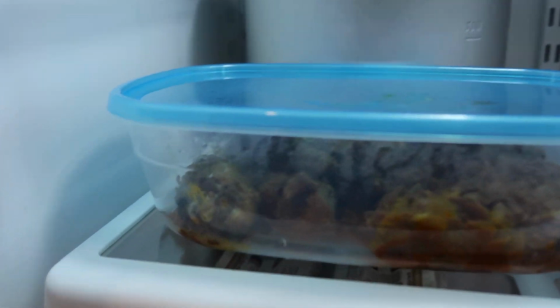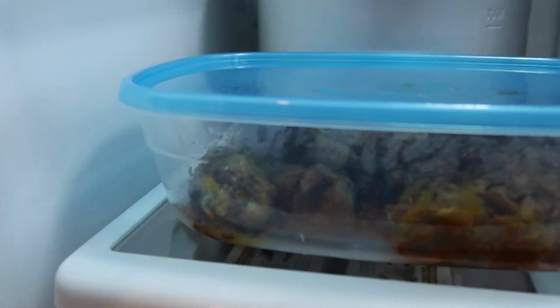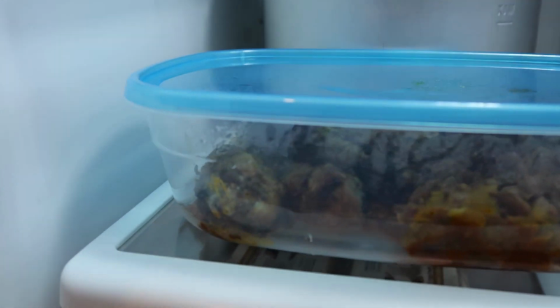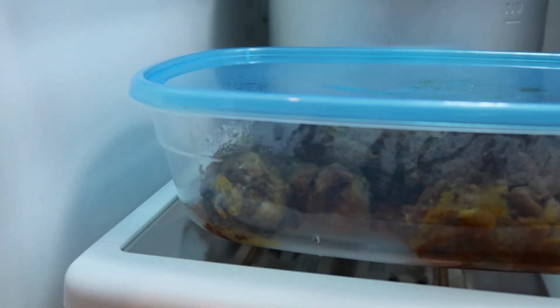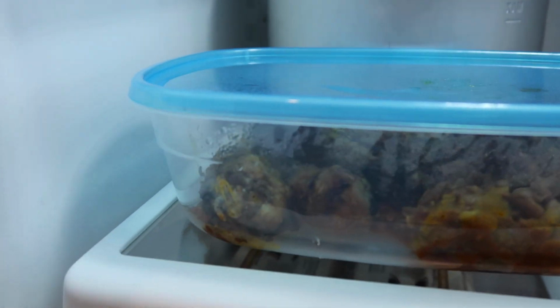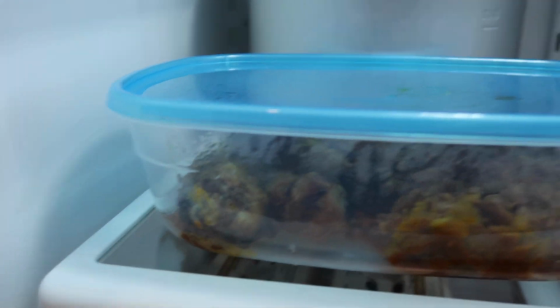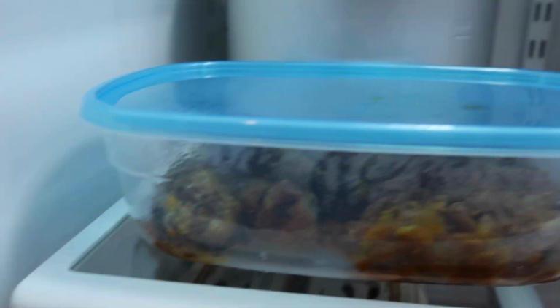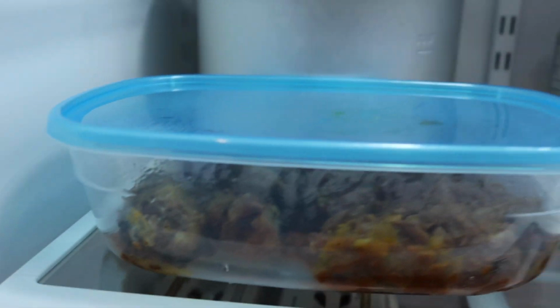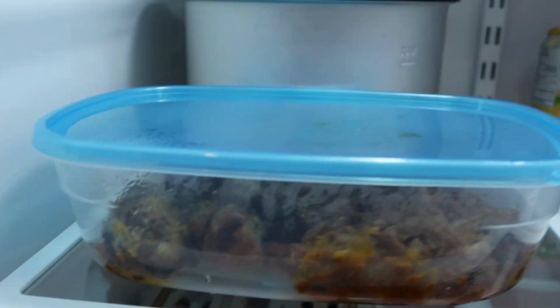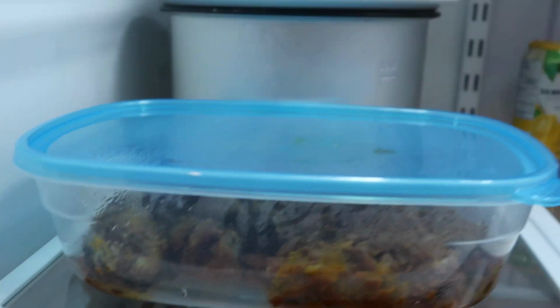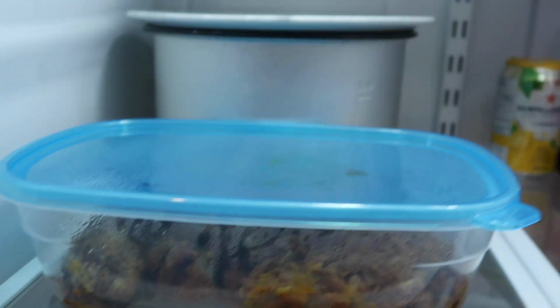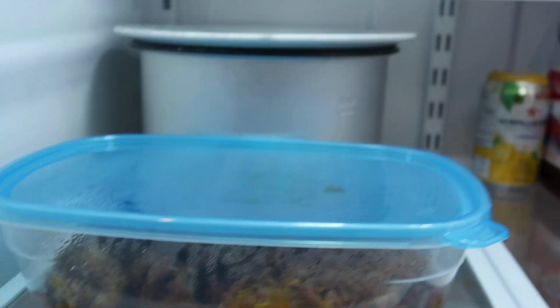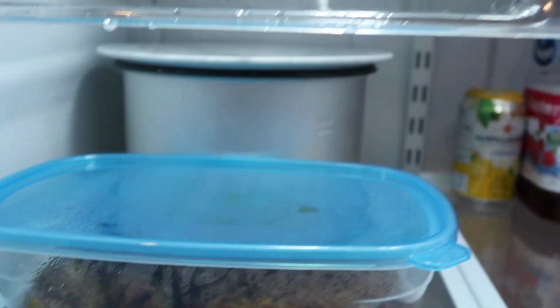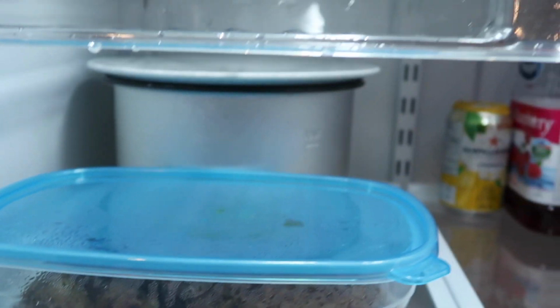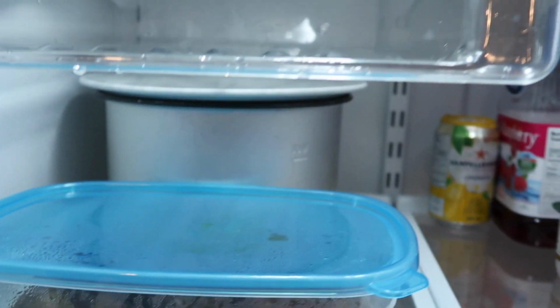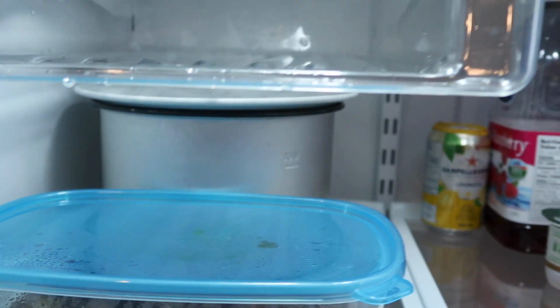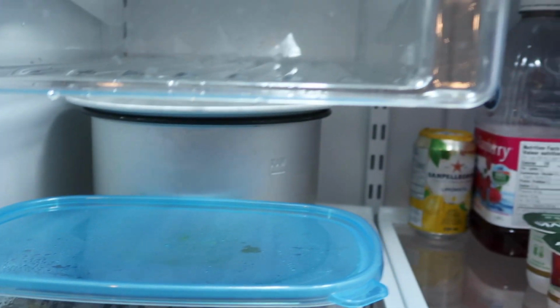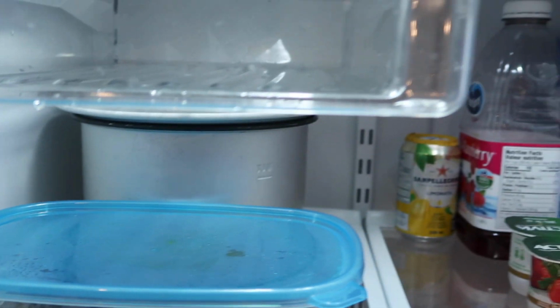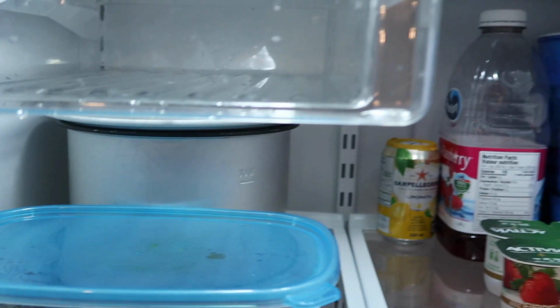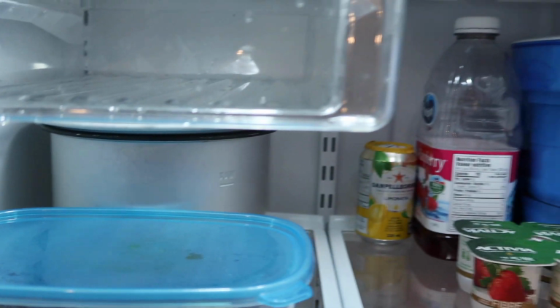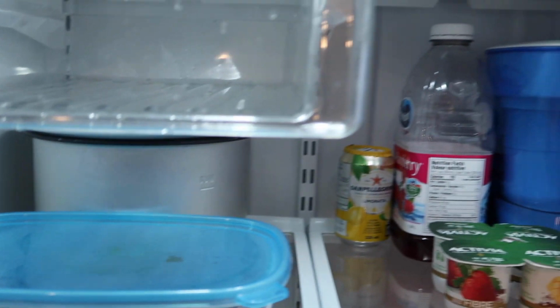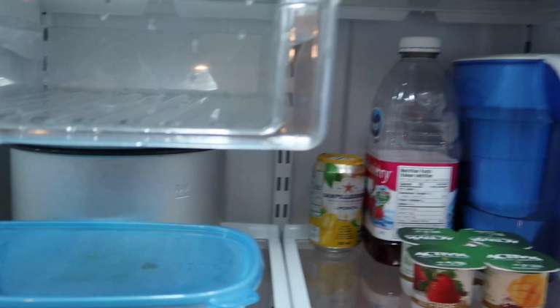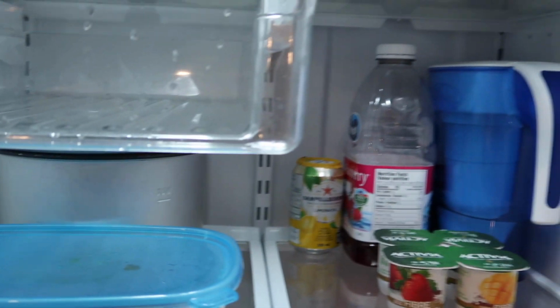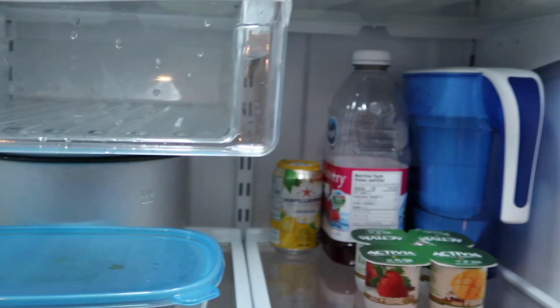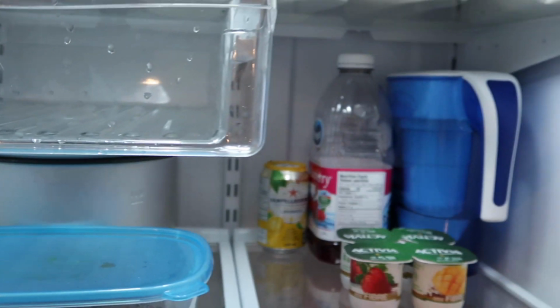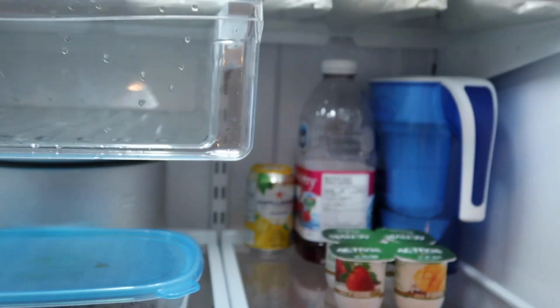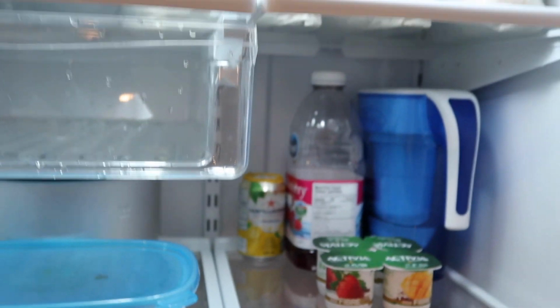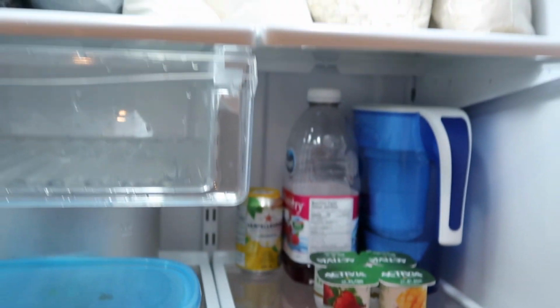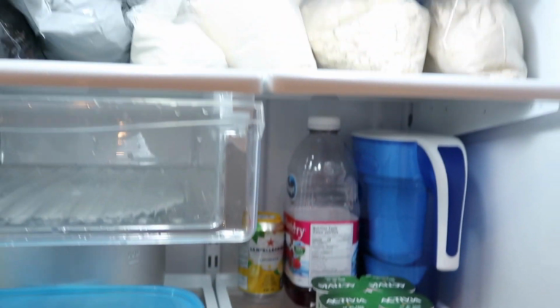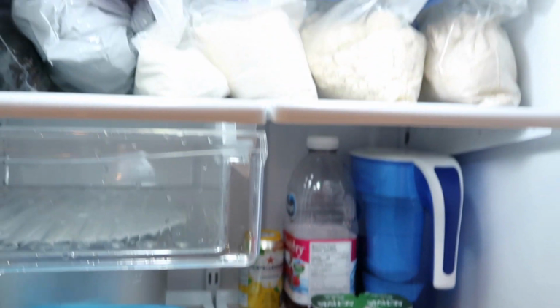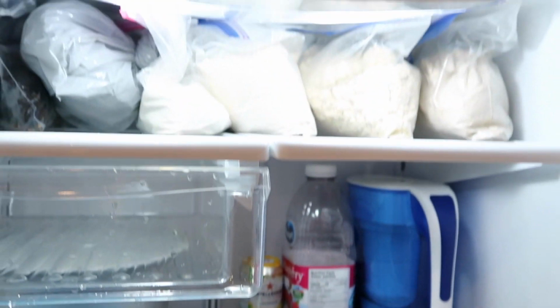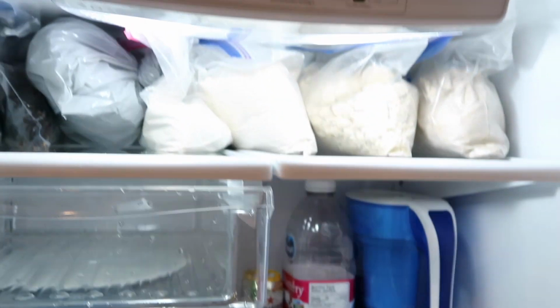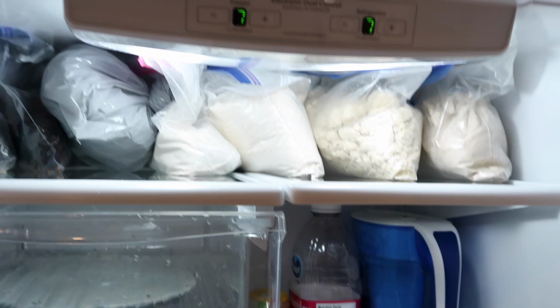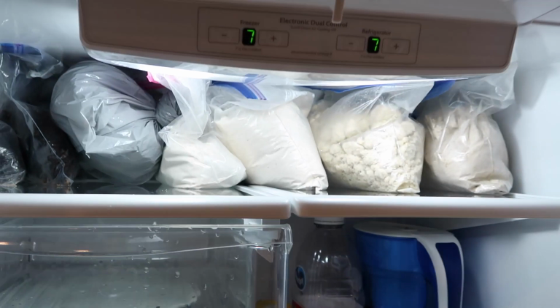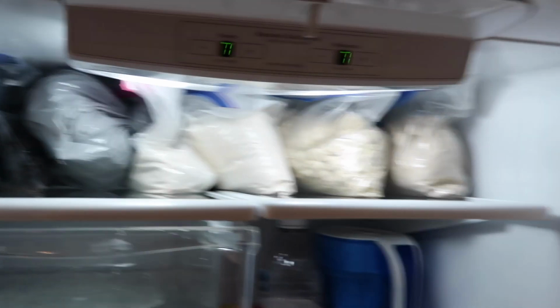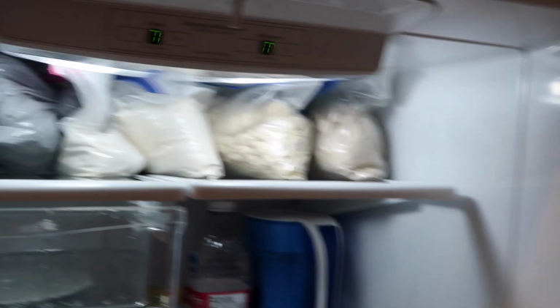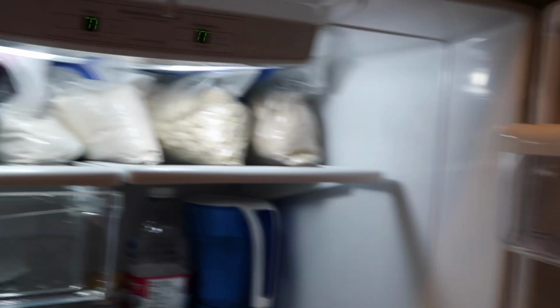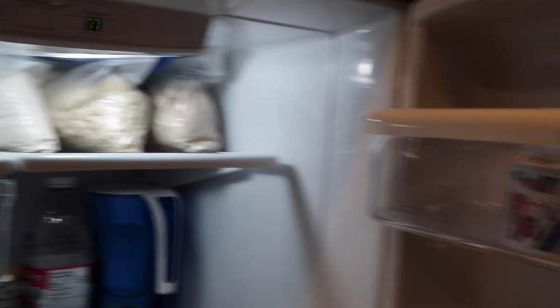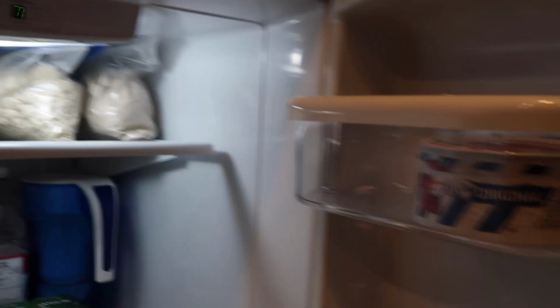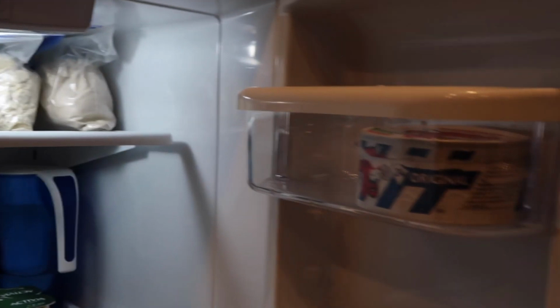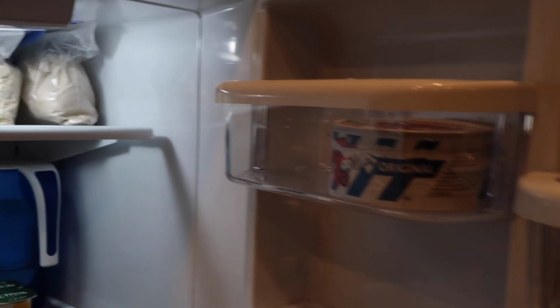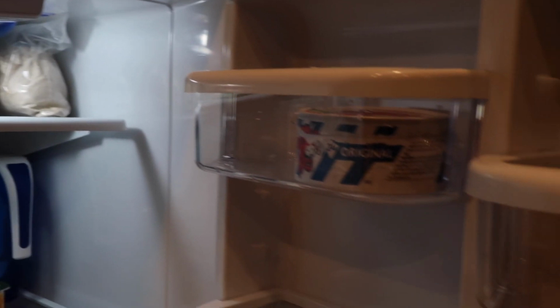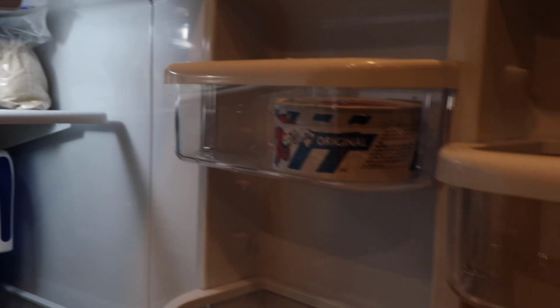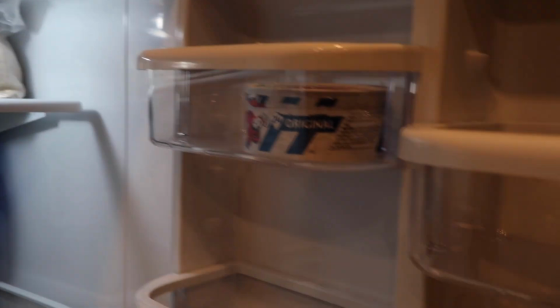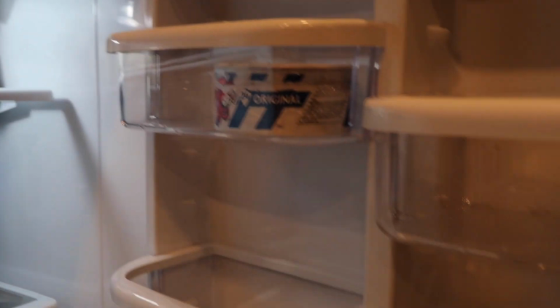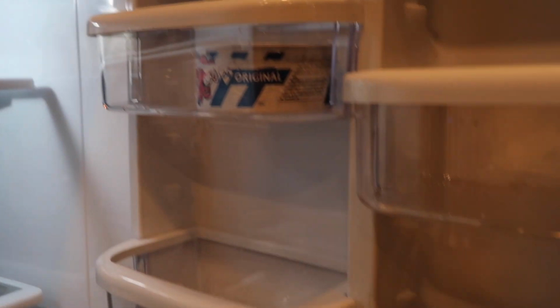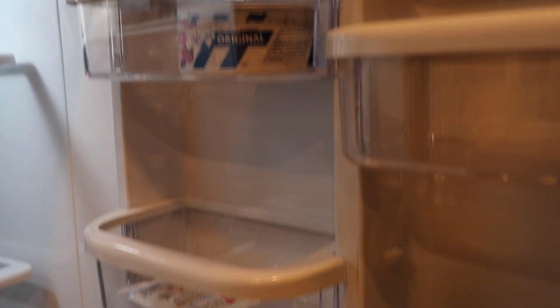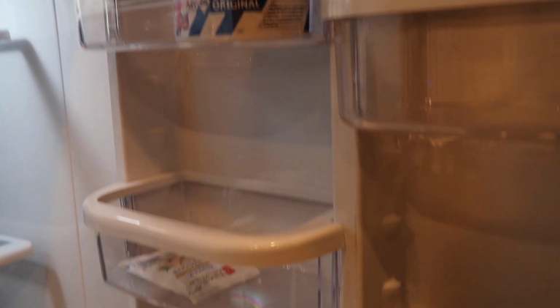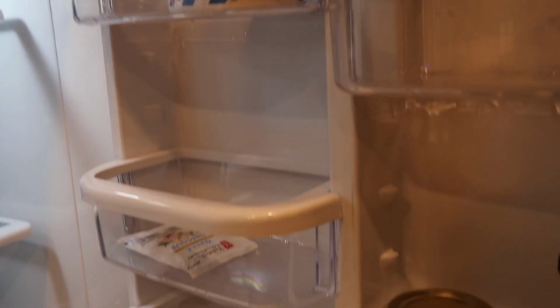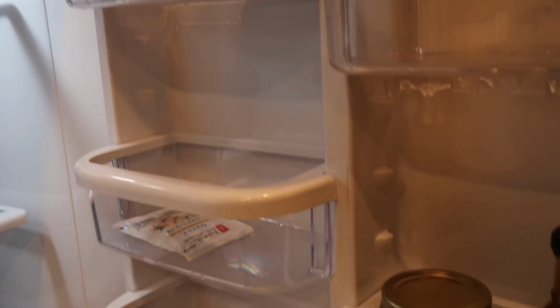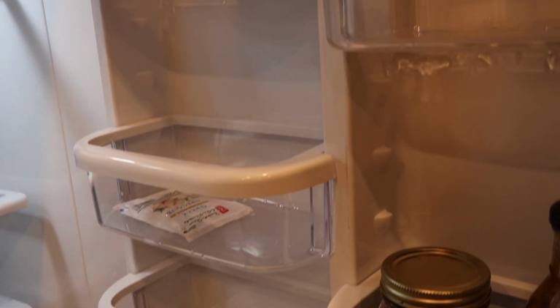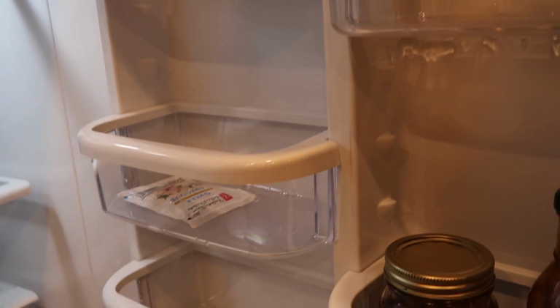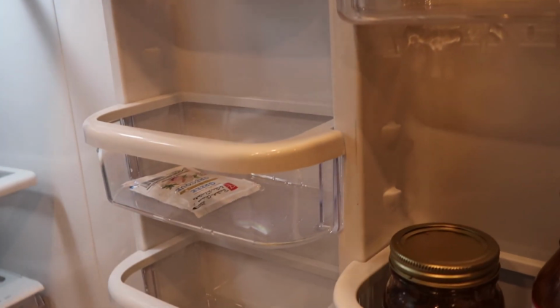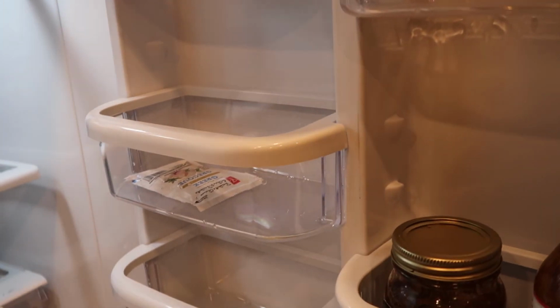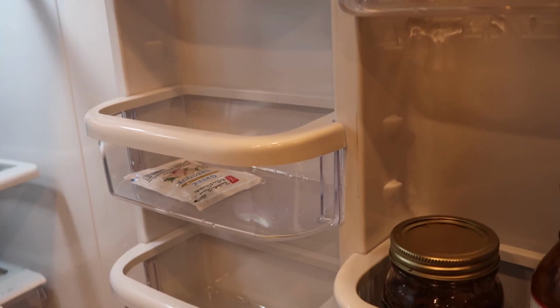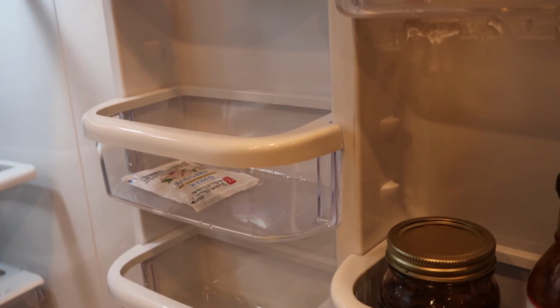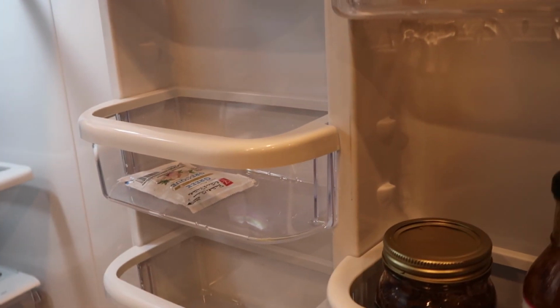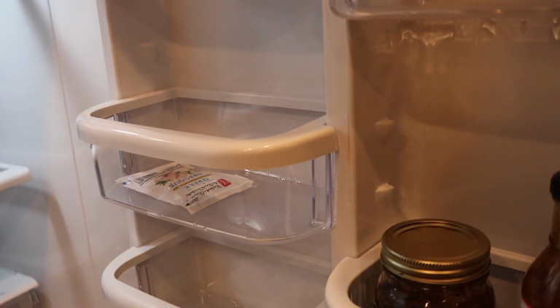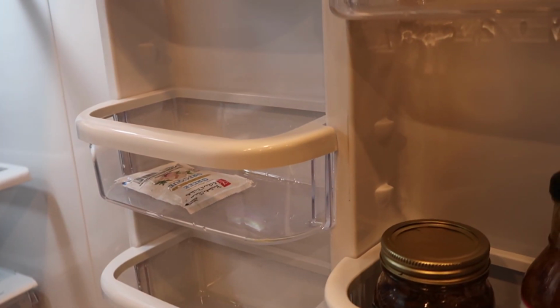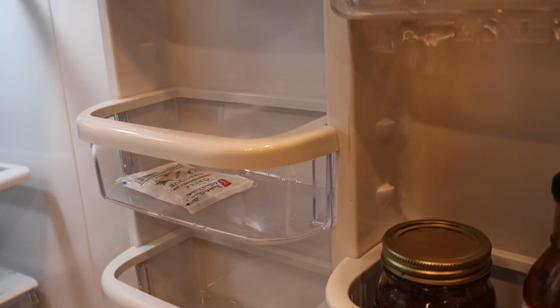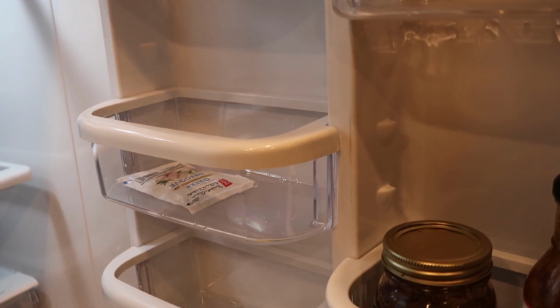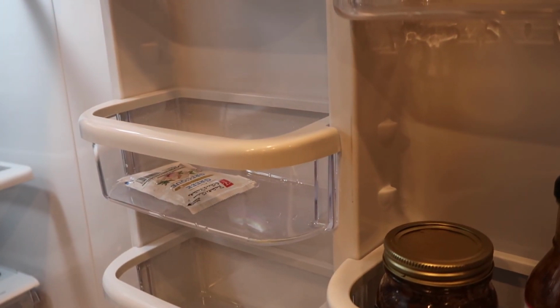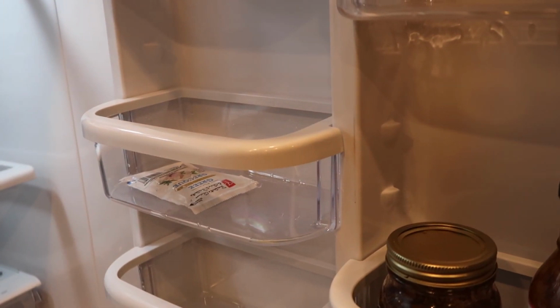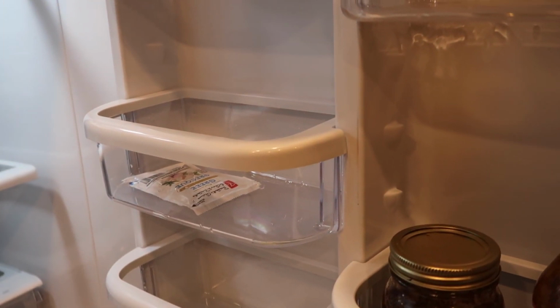Voilà! That is the end result of this cleaning. As you can see, my fridge looks sparkling clean and I'm so happy I got to do this.